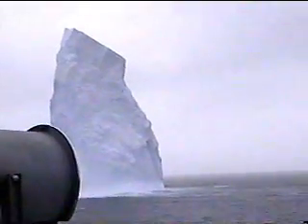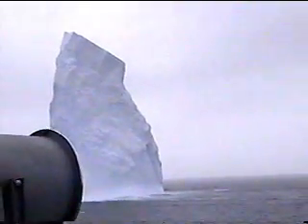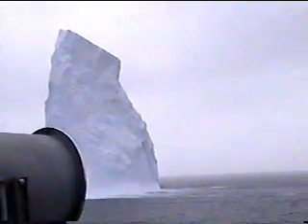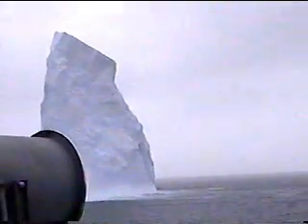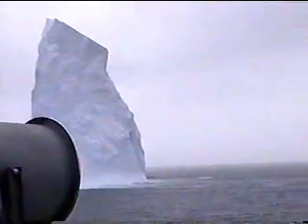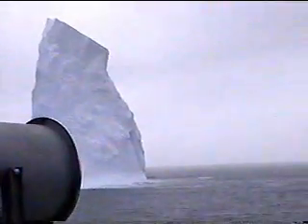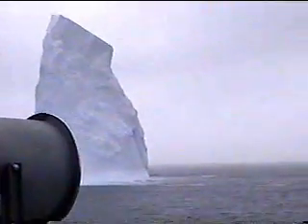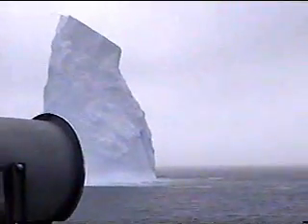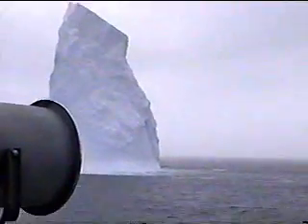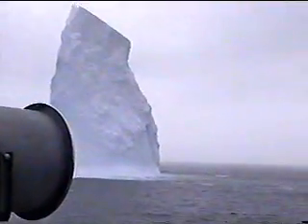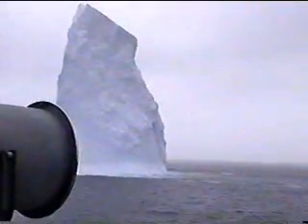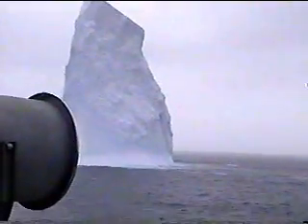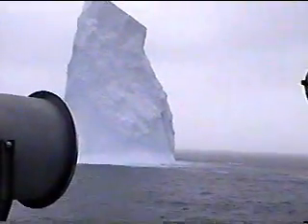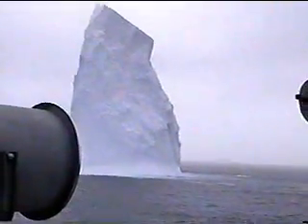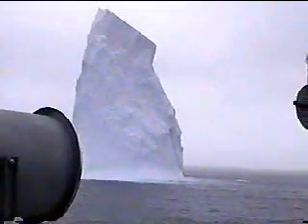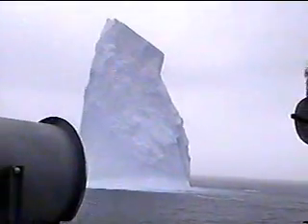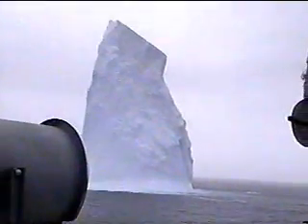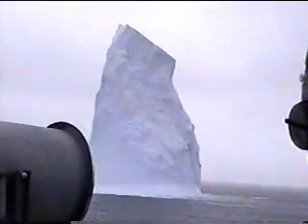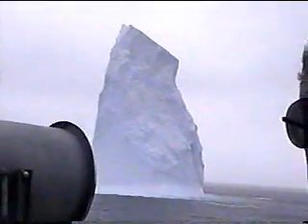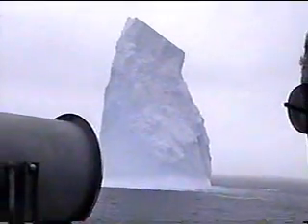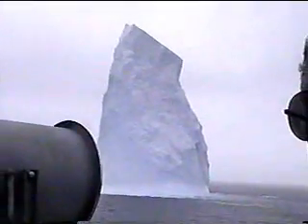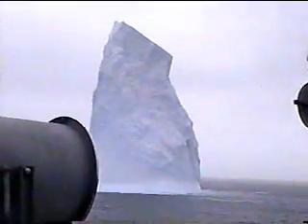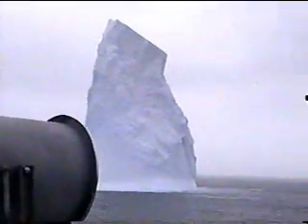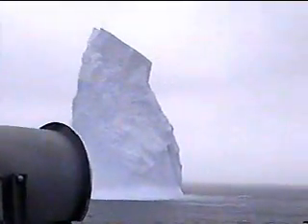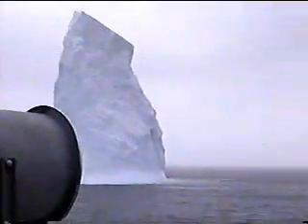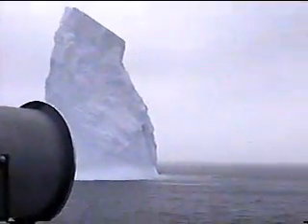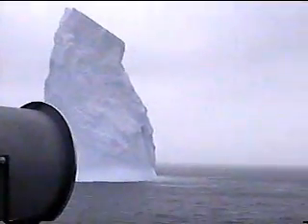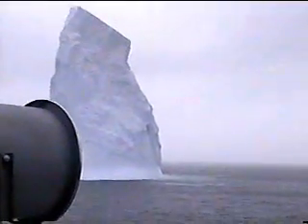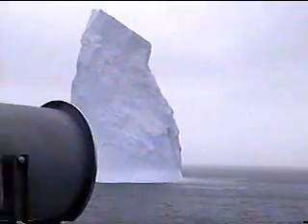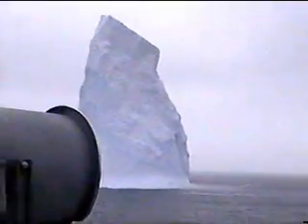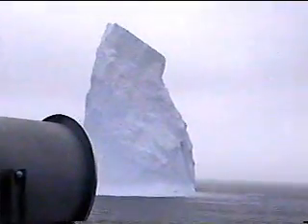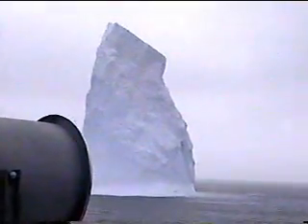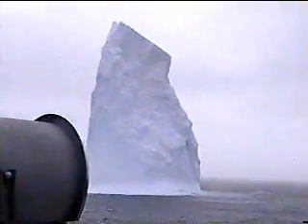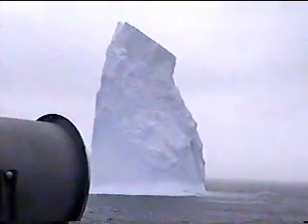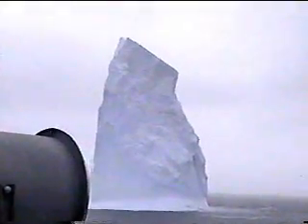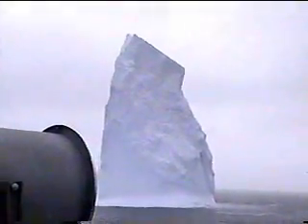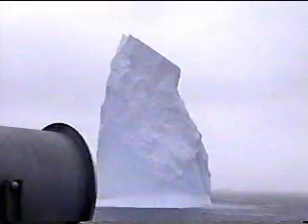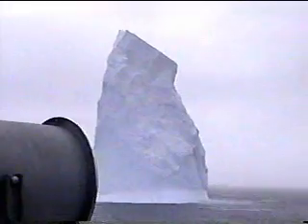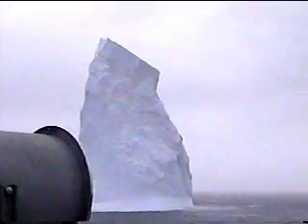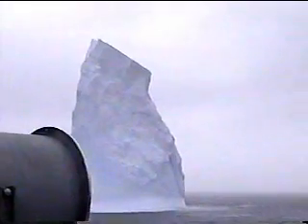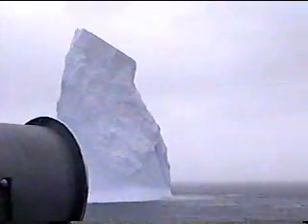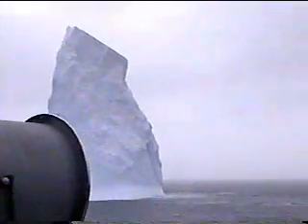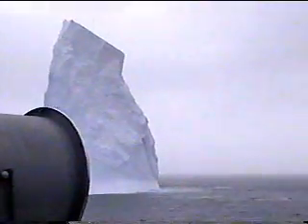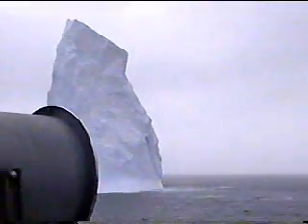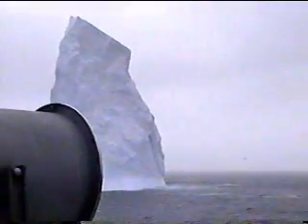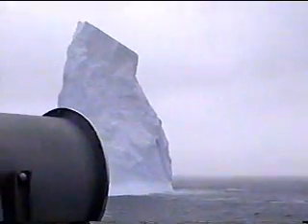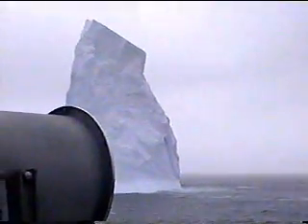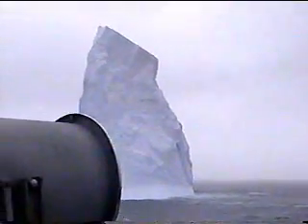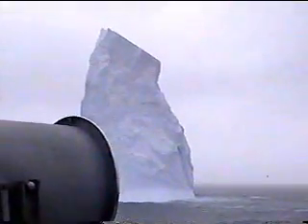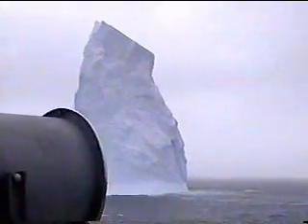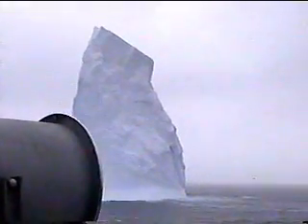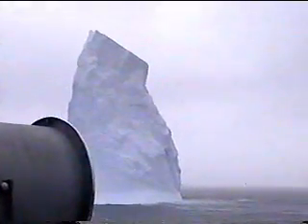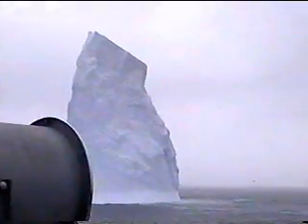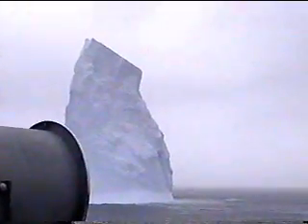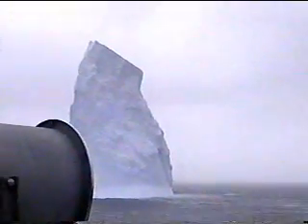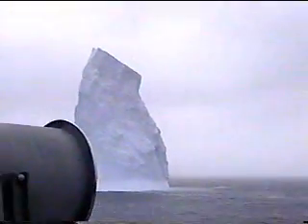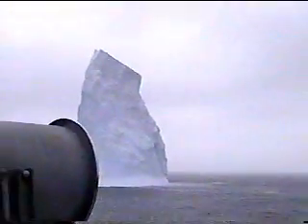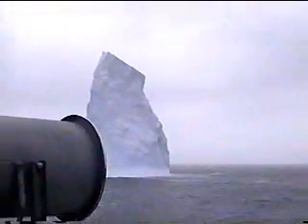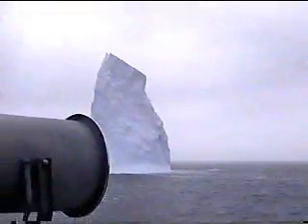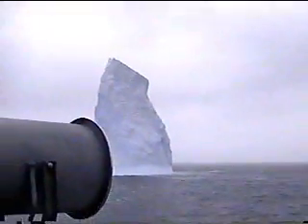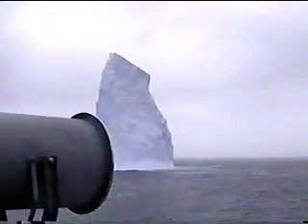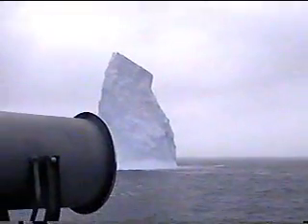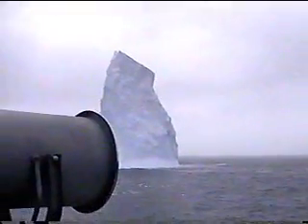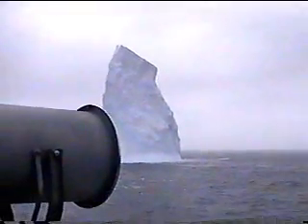I'm surprised there's no birds or anything on it. There's no wildlife. No, we wouldn't have seen anything. Oh, there's a few birds though.